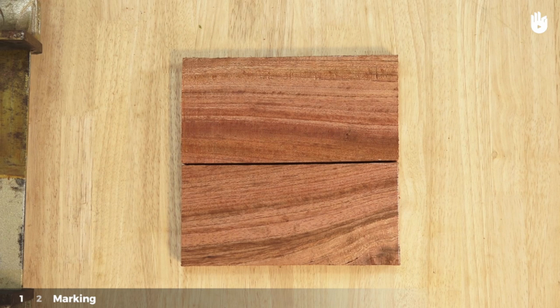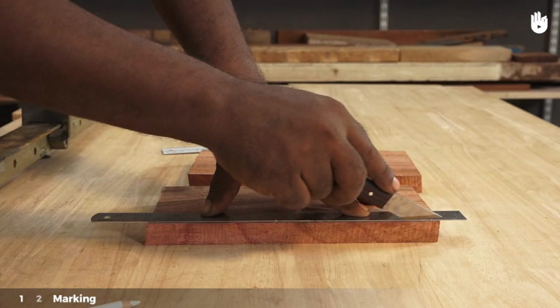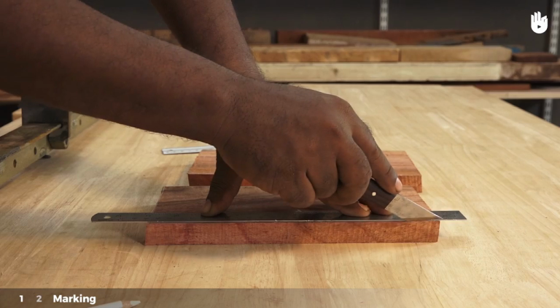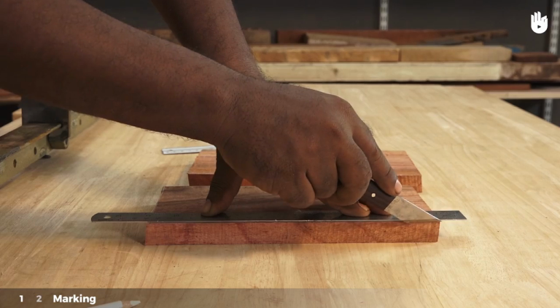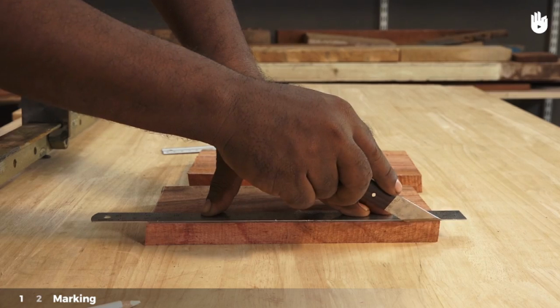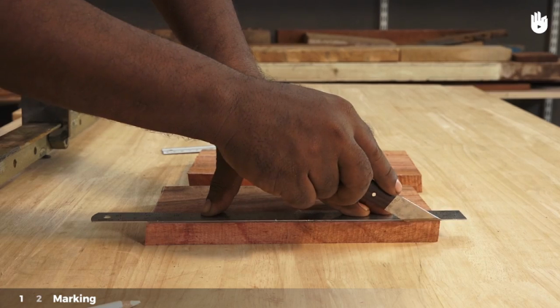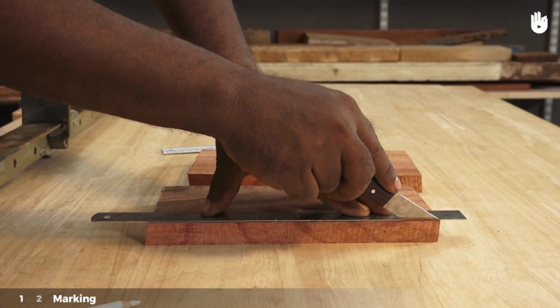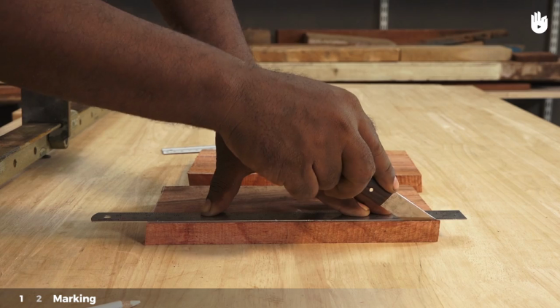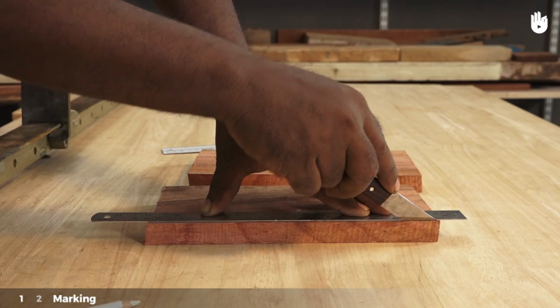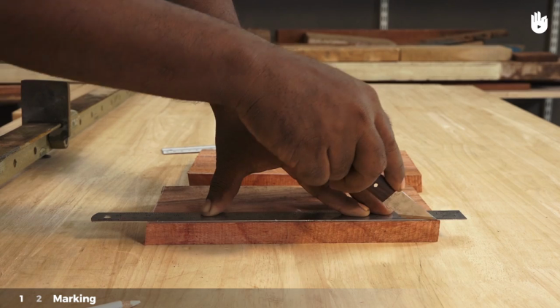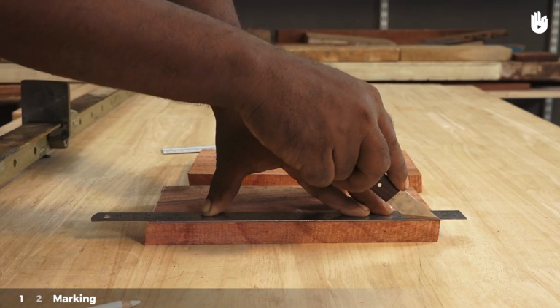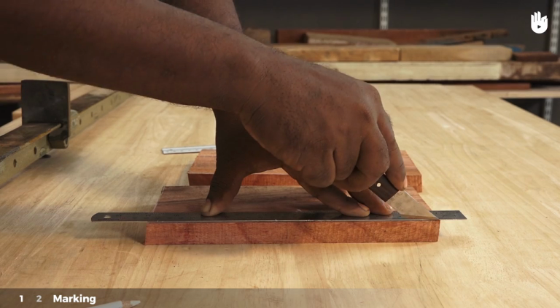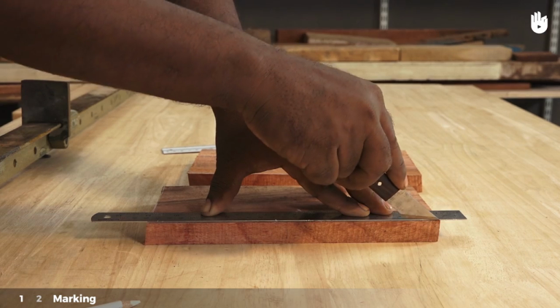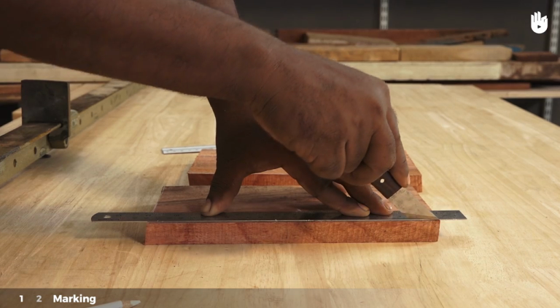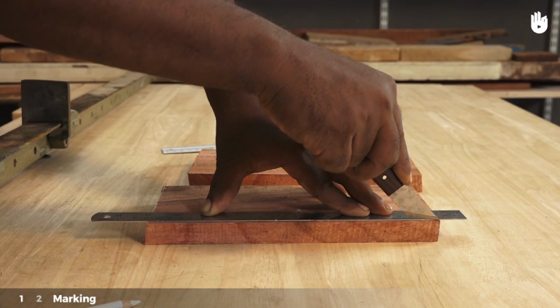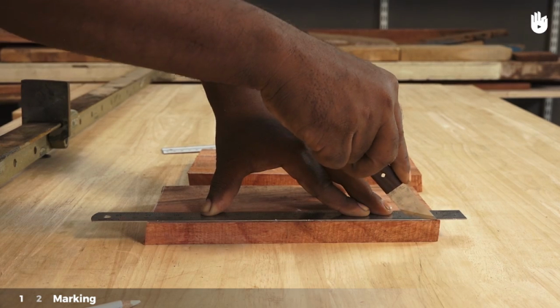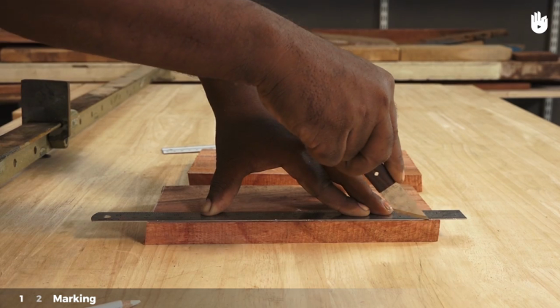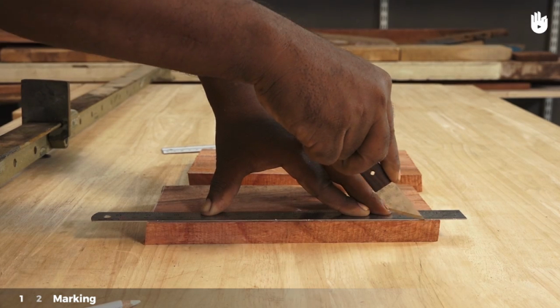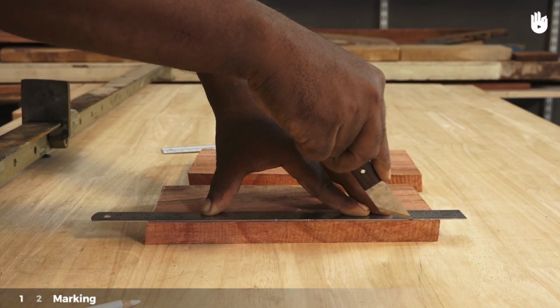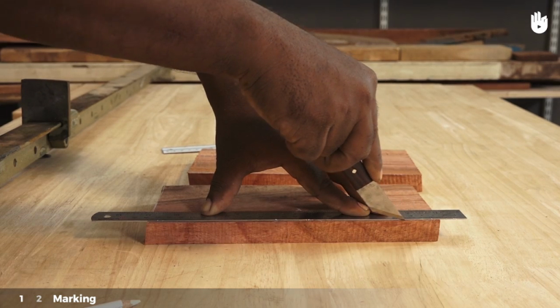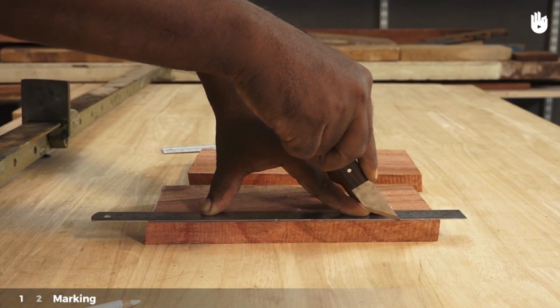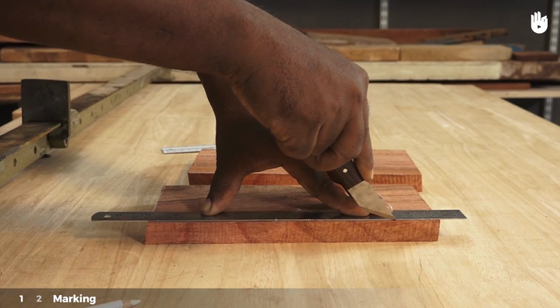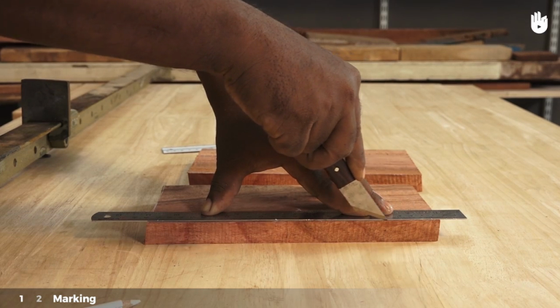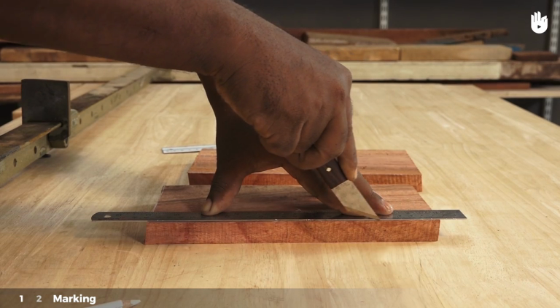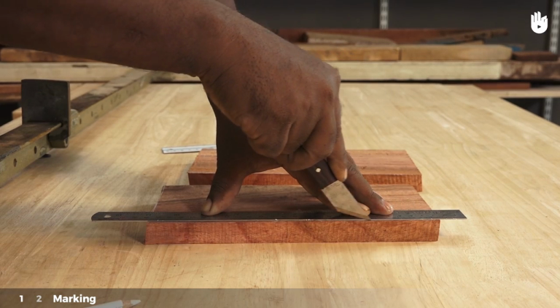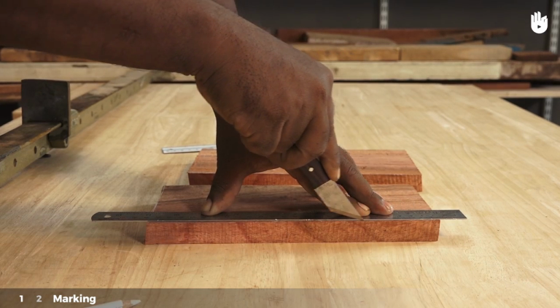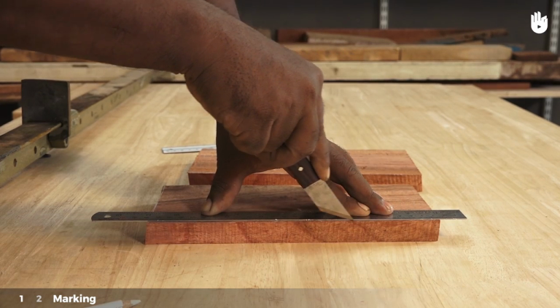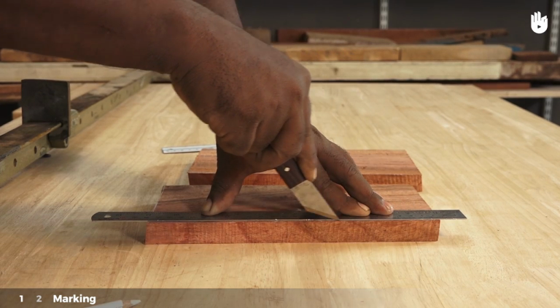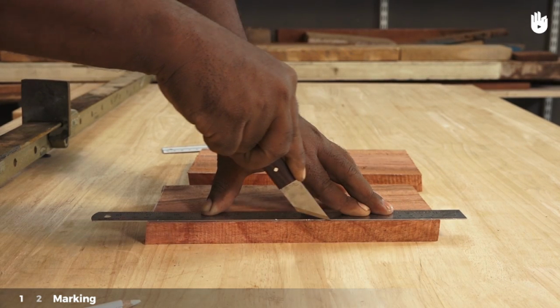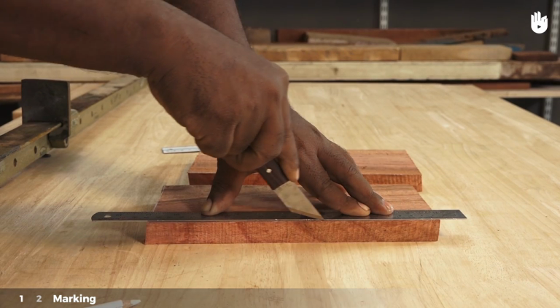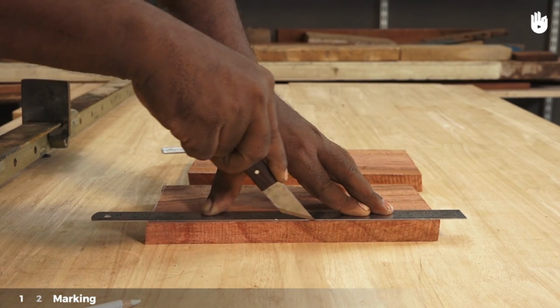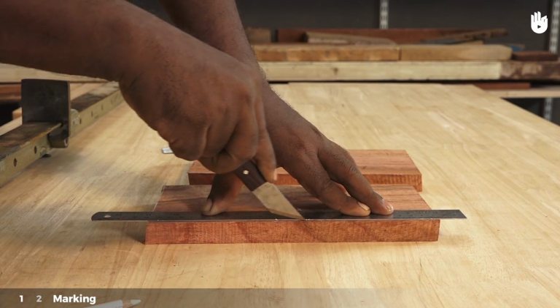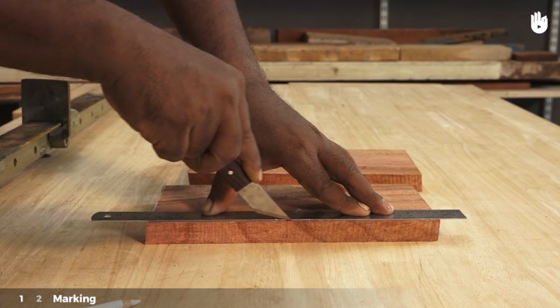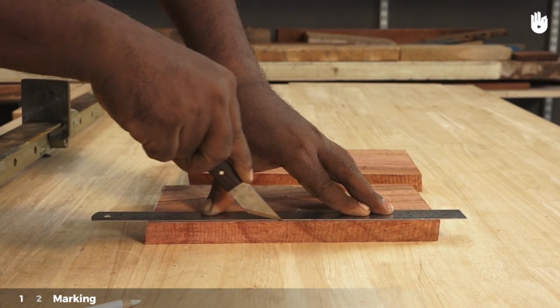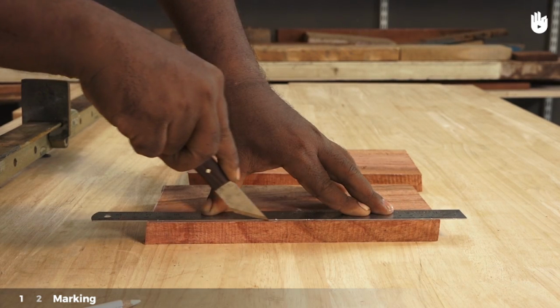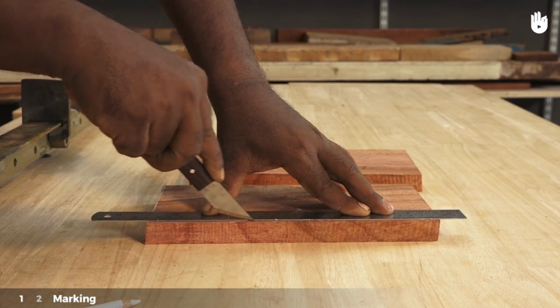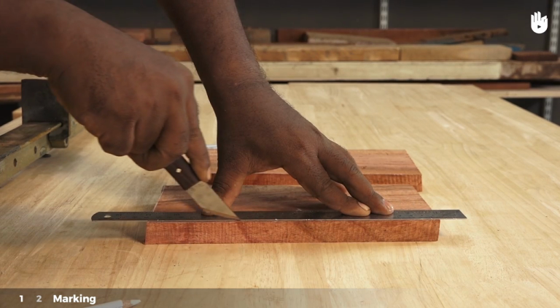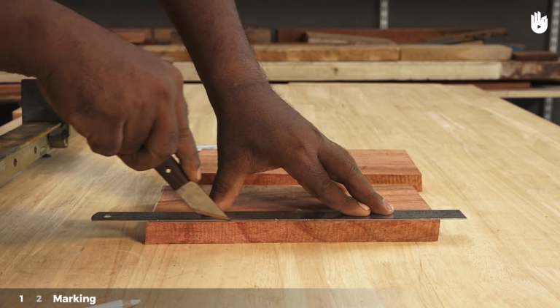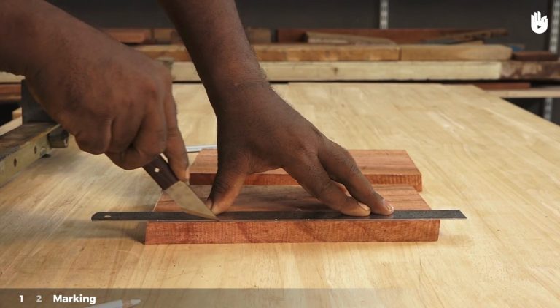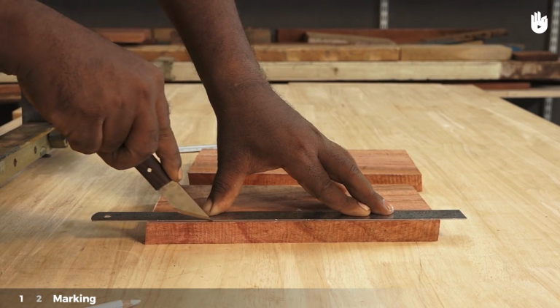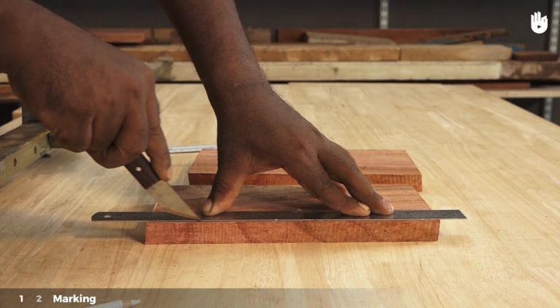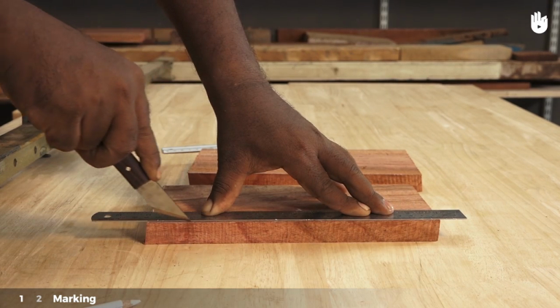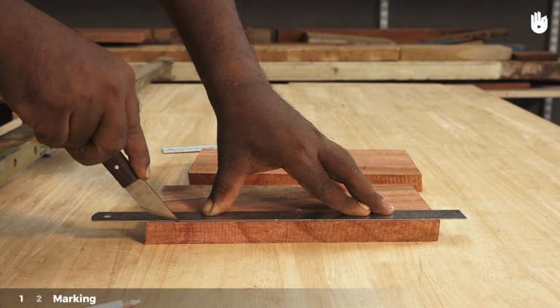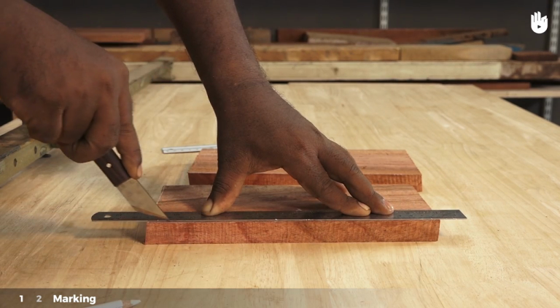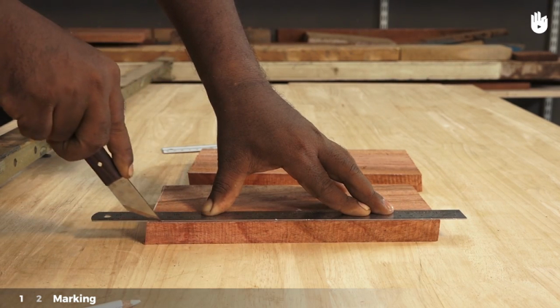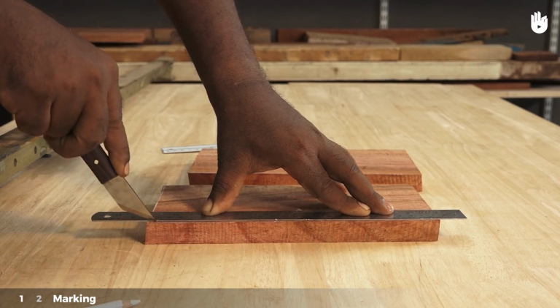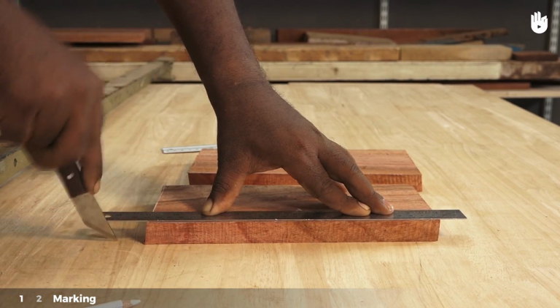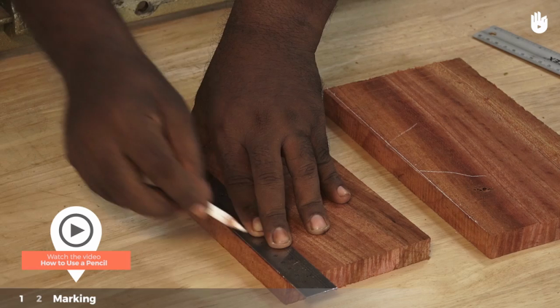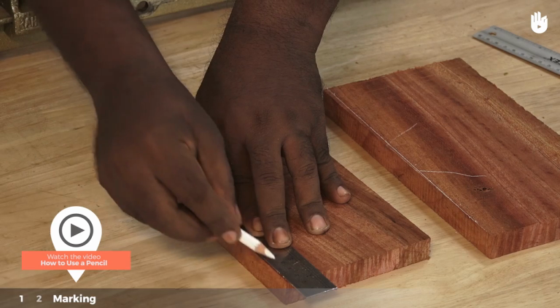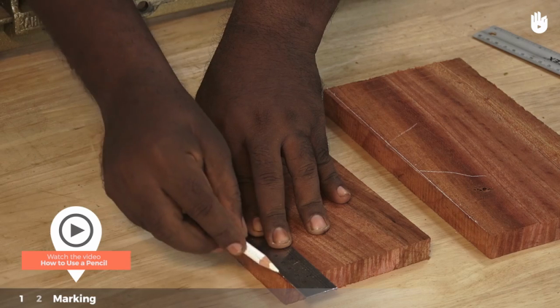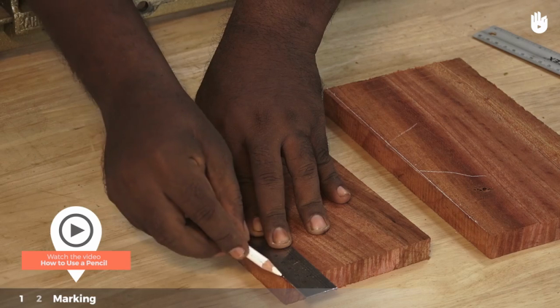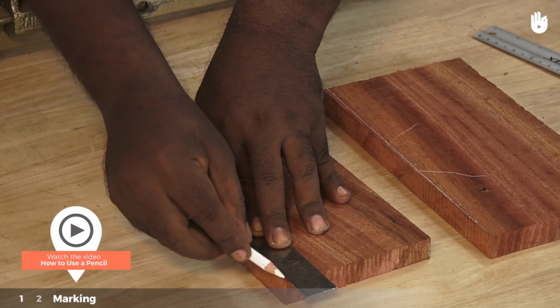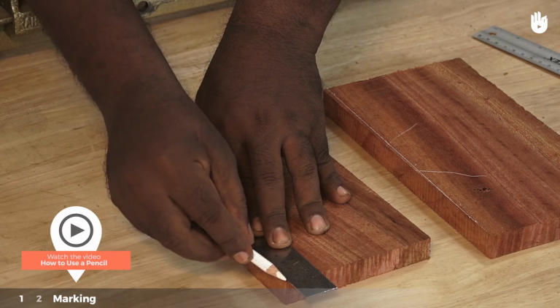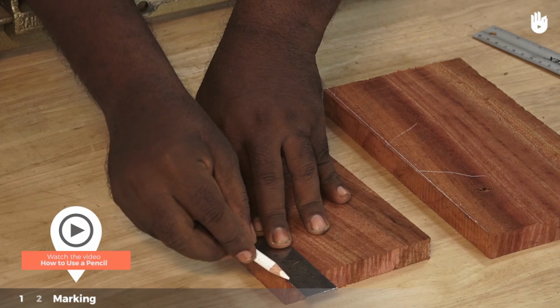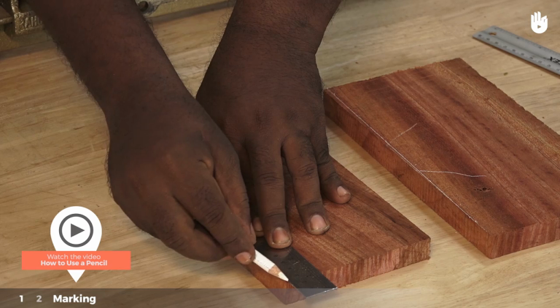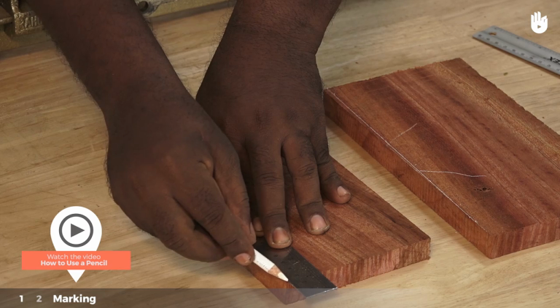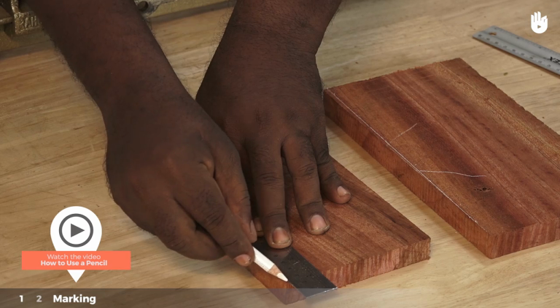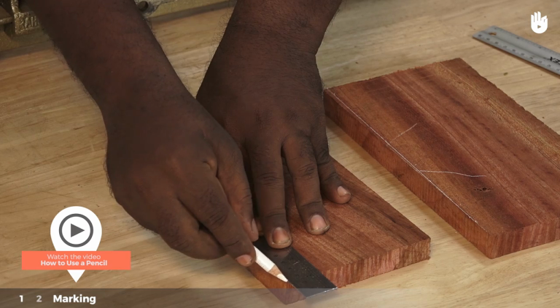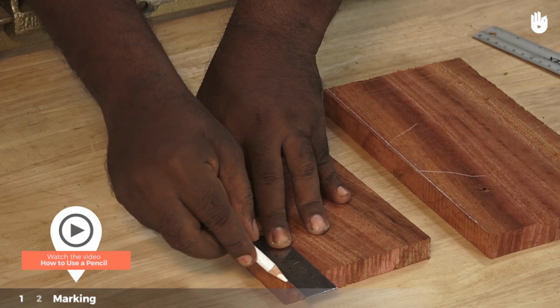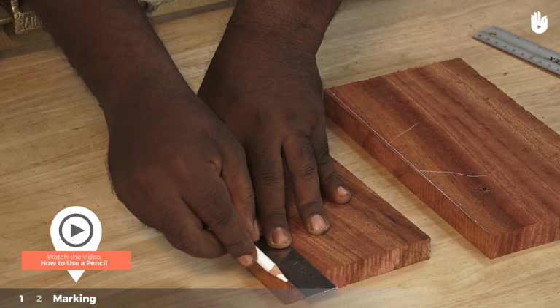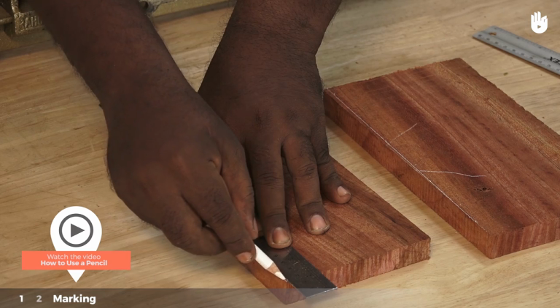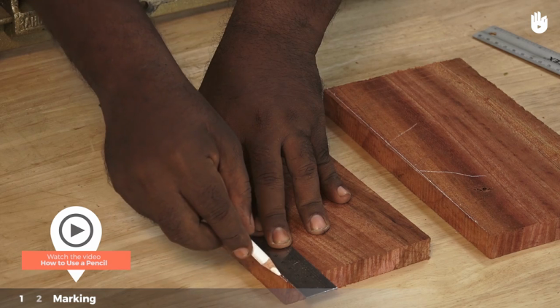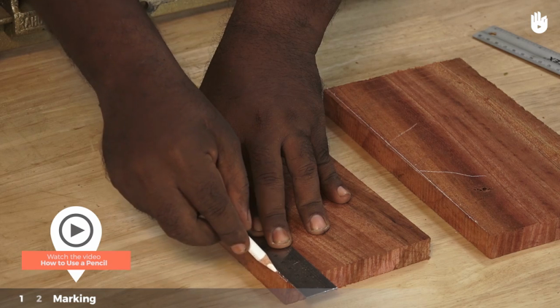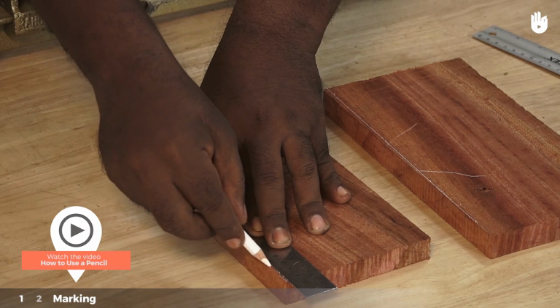Mark out a line with a ruler and a marking knife on both pieces. Highlight it with a white pencil.